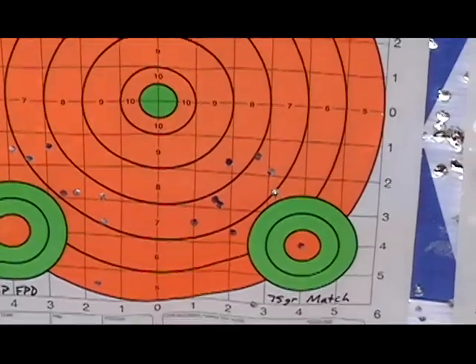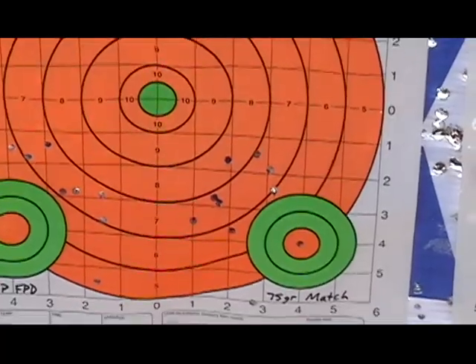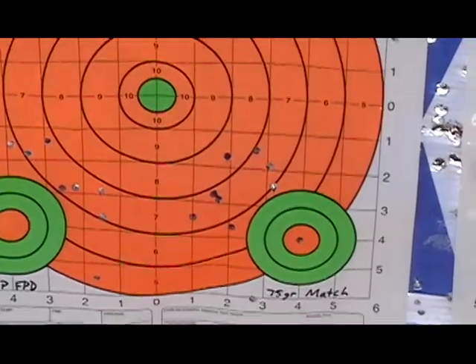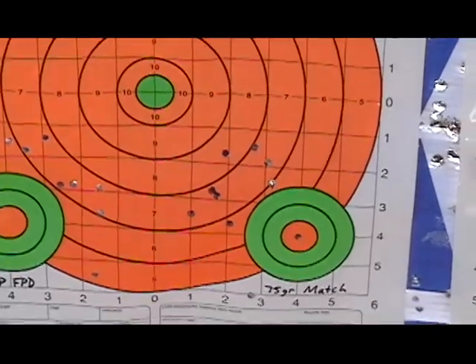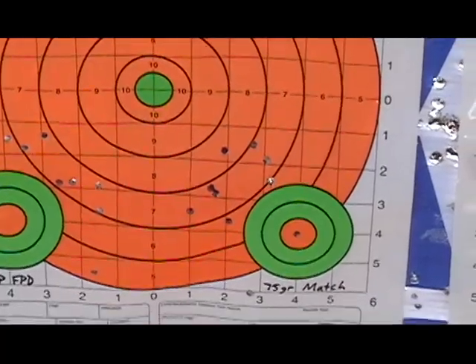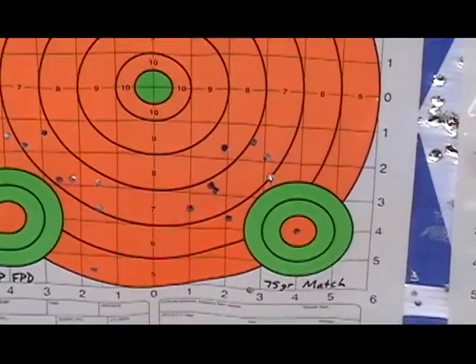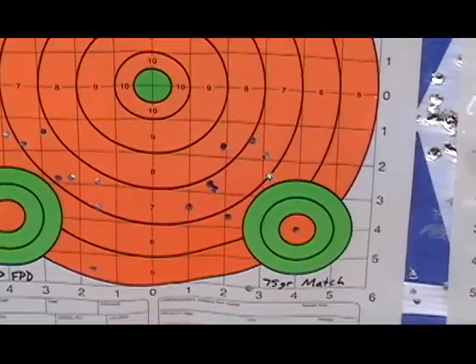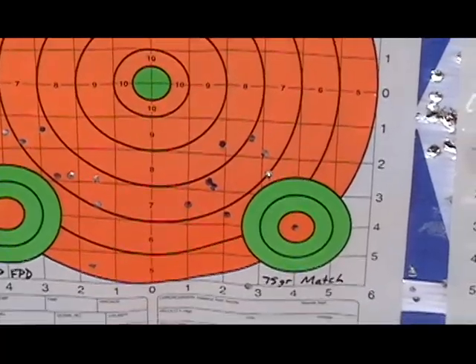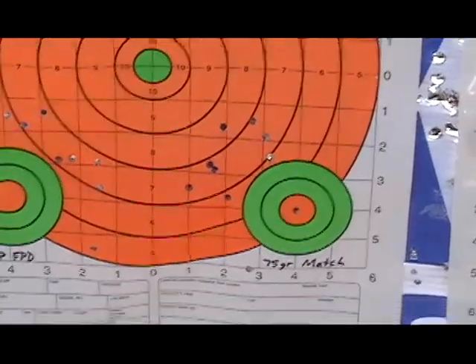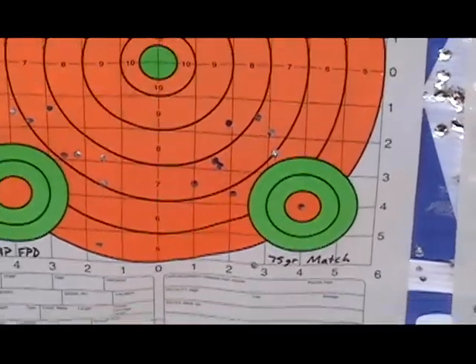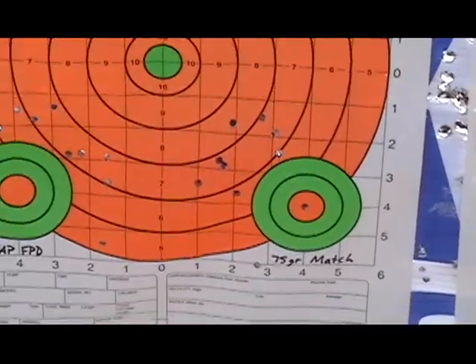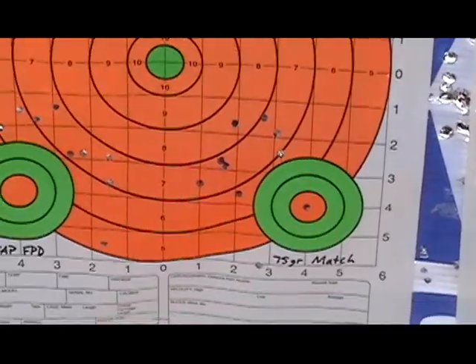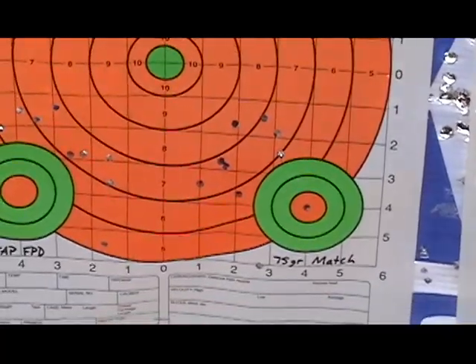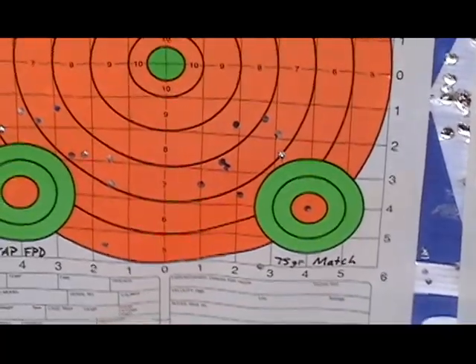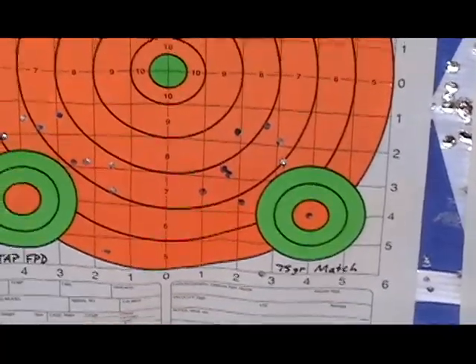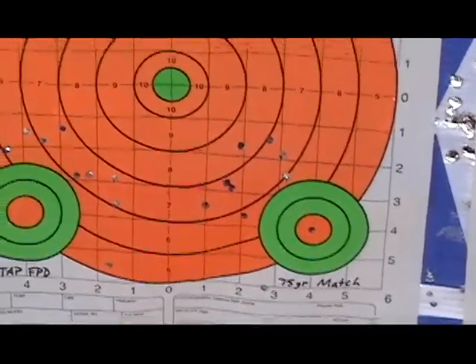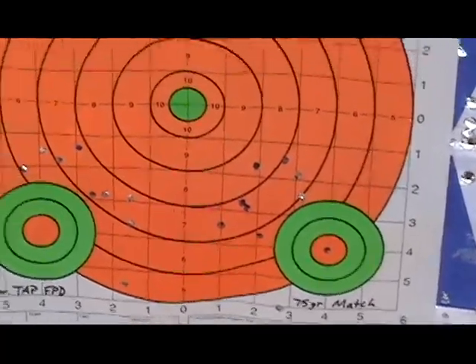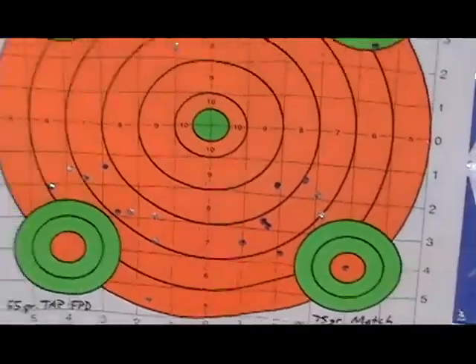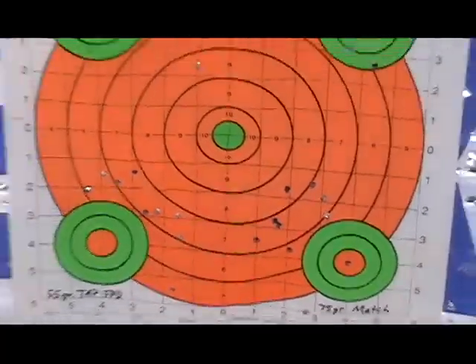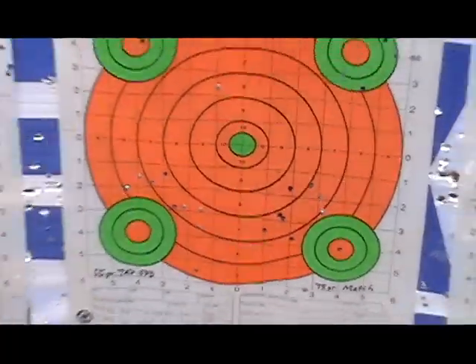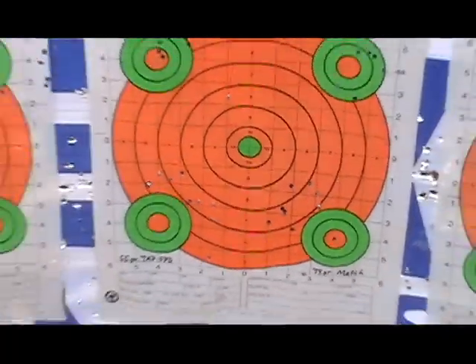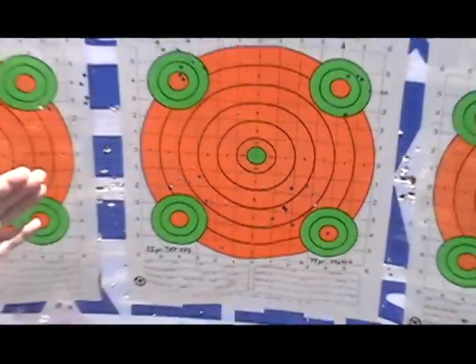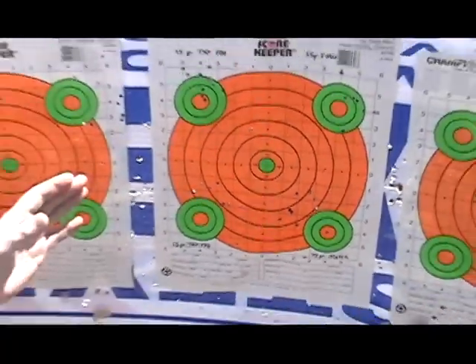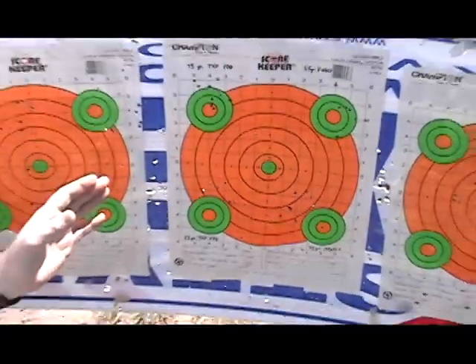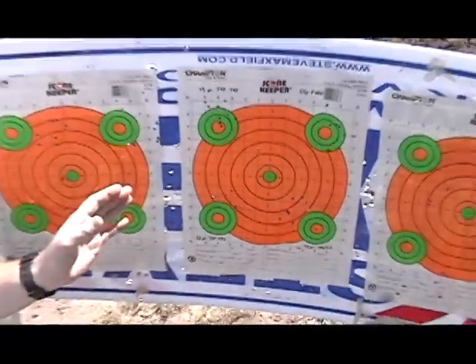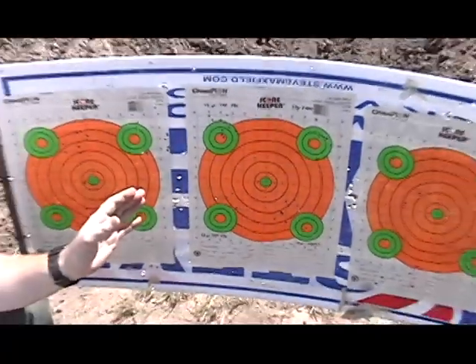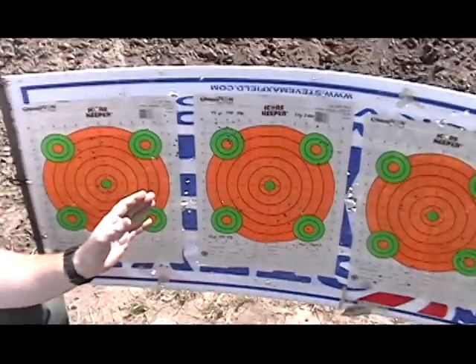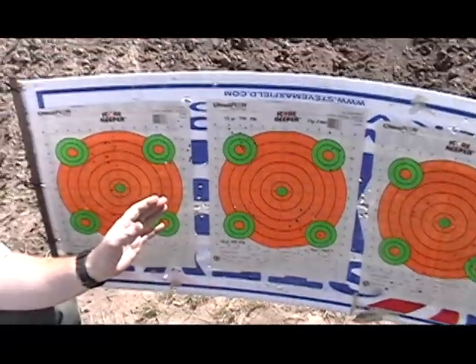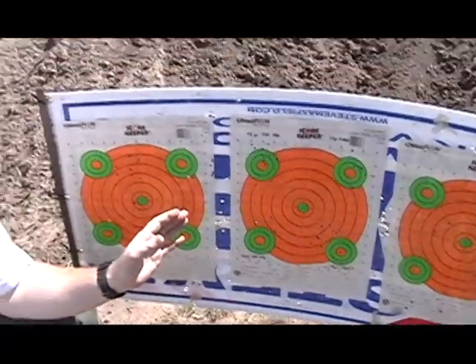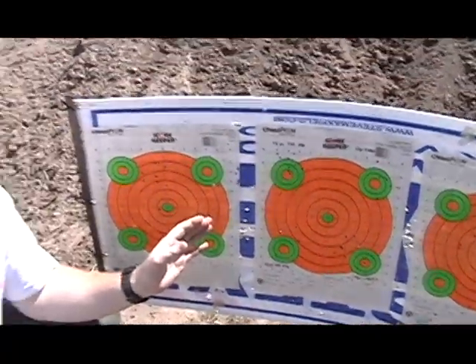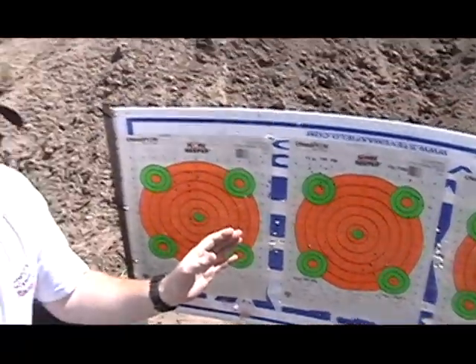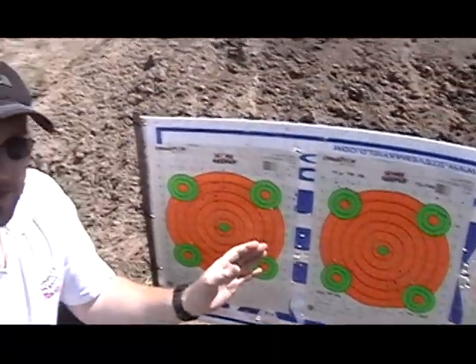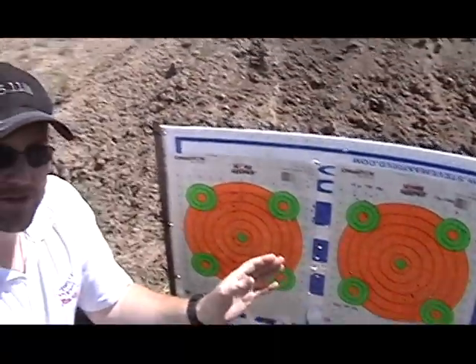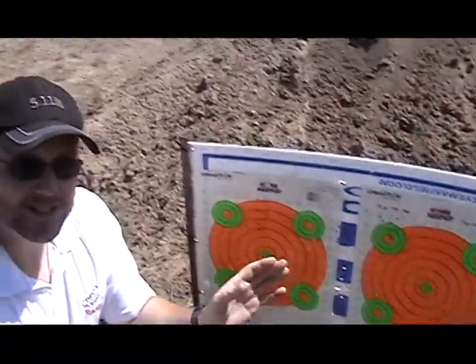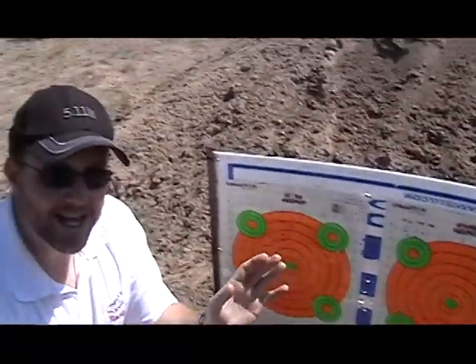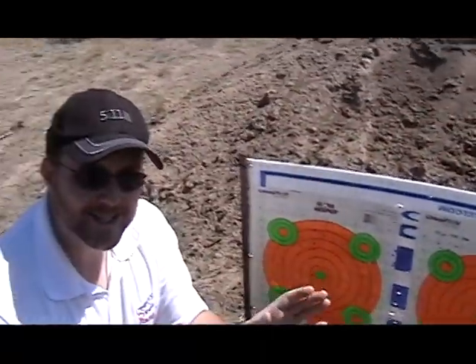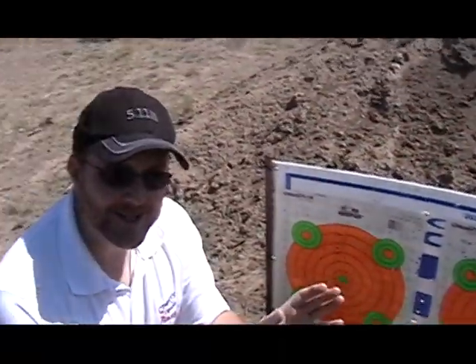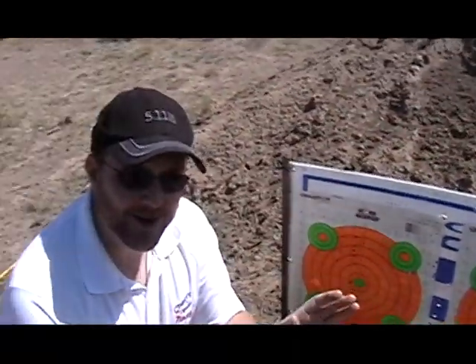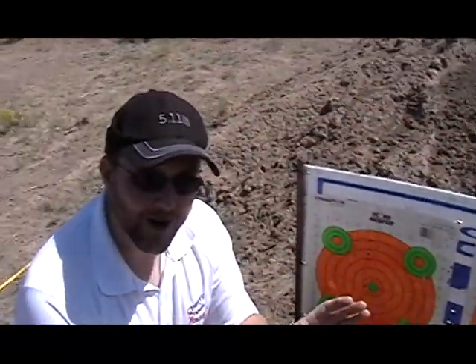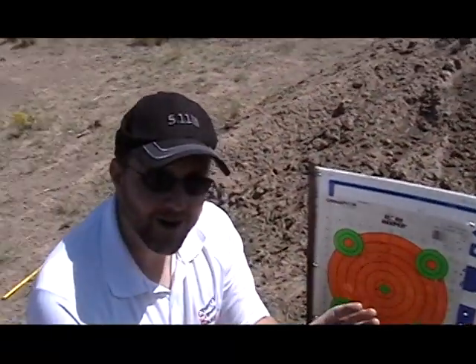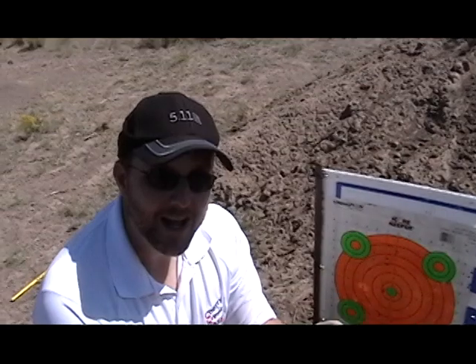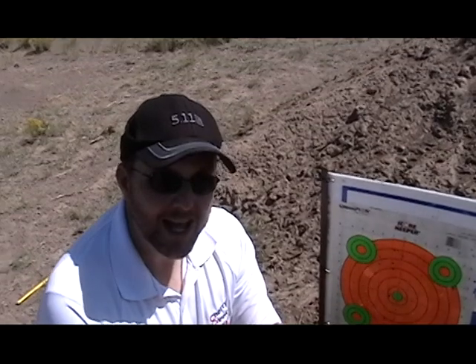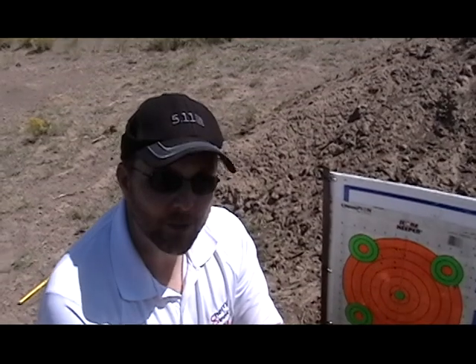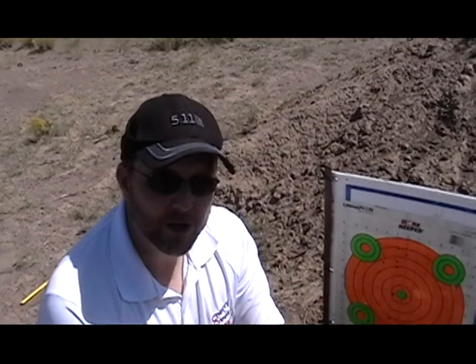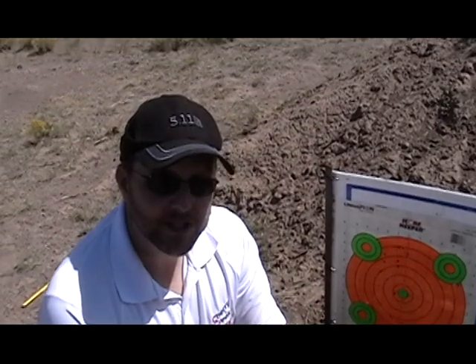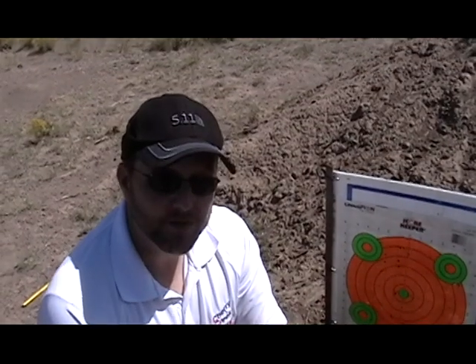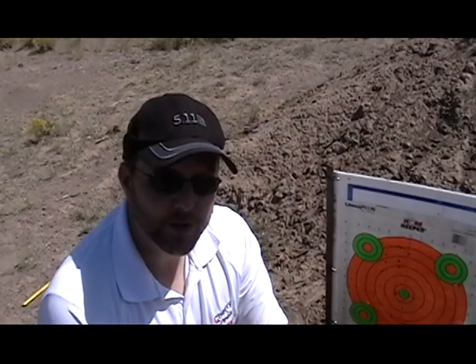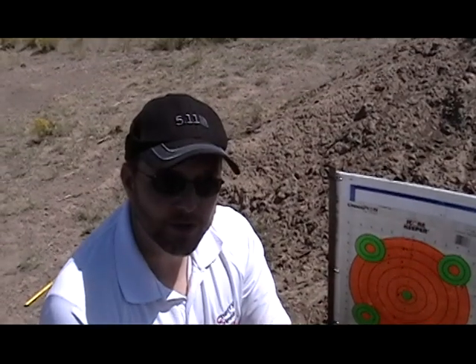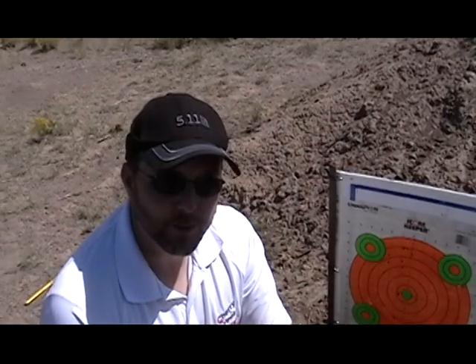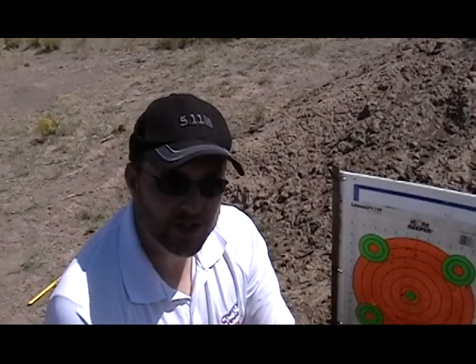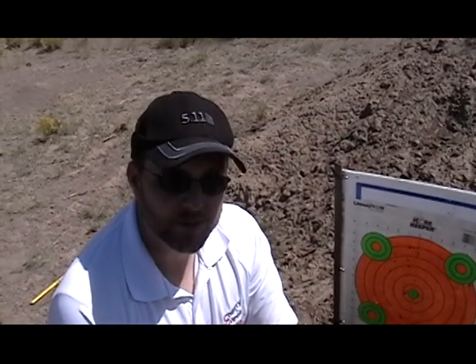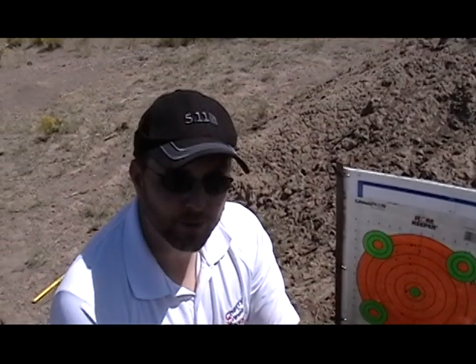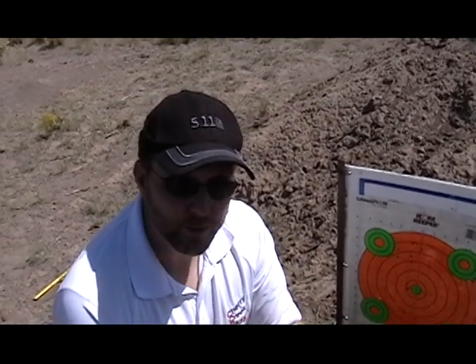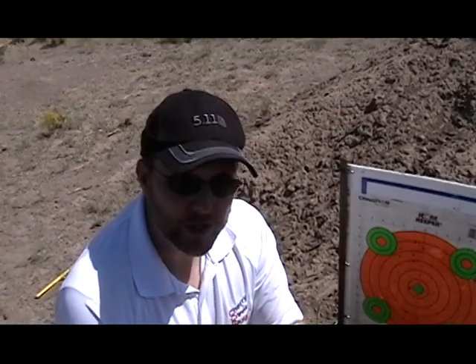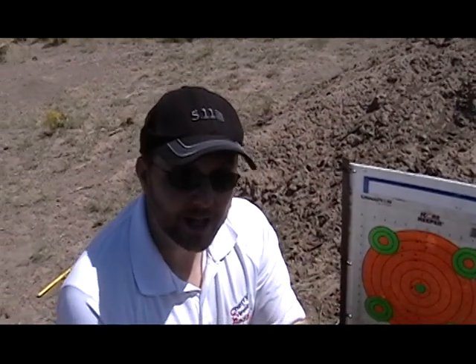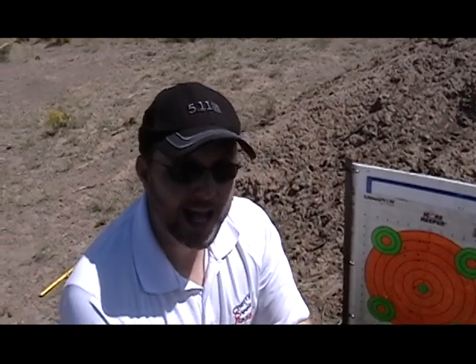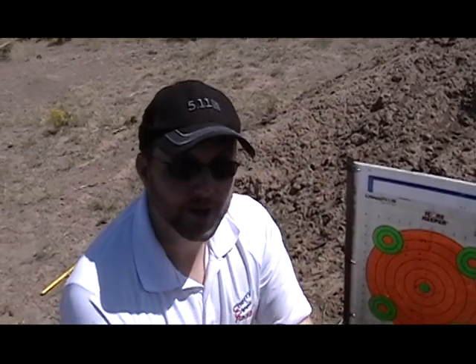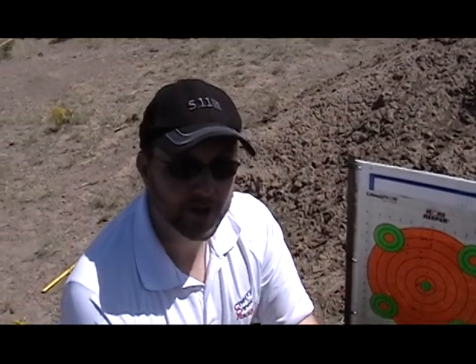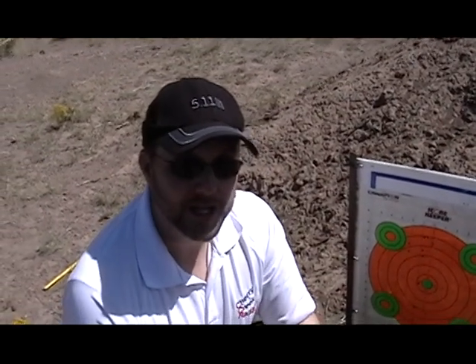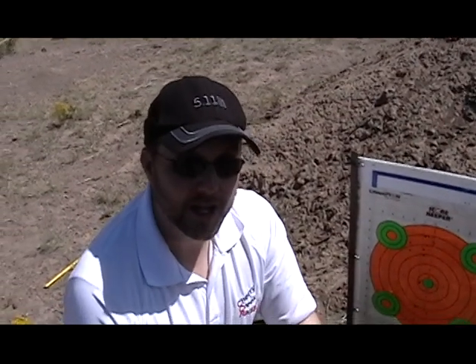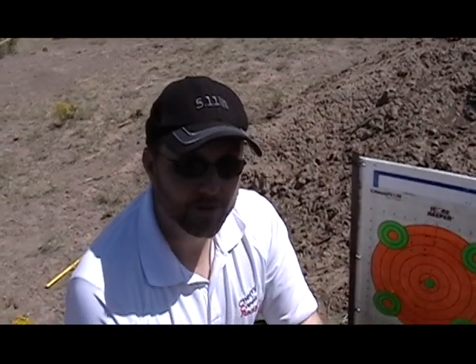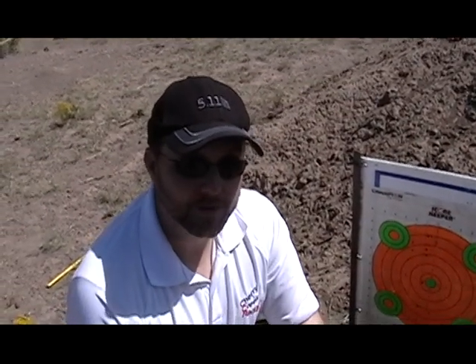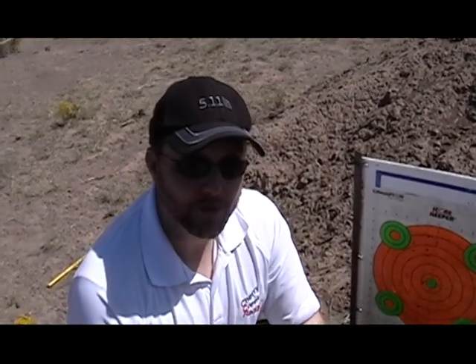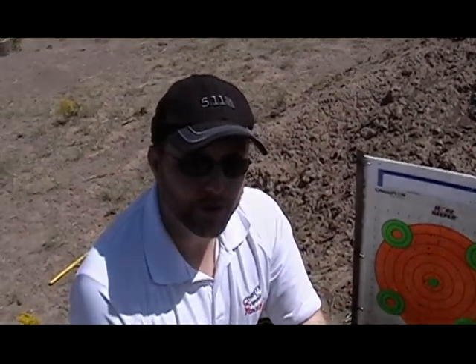These are all done under less than optimal conditions. We're going to put a scope on top of this XCR and see if we can wring some real accuracy out of it for you.